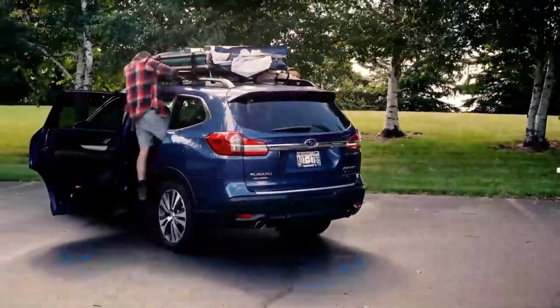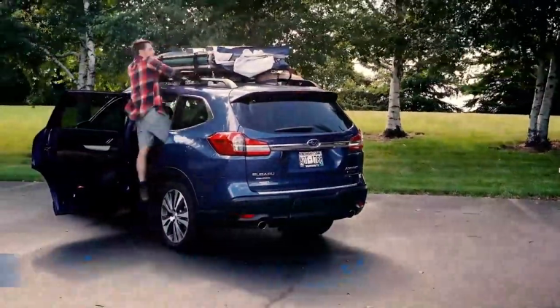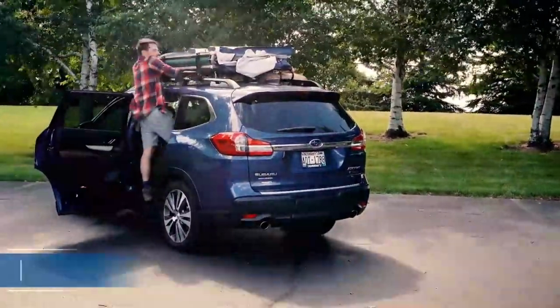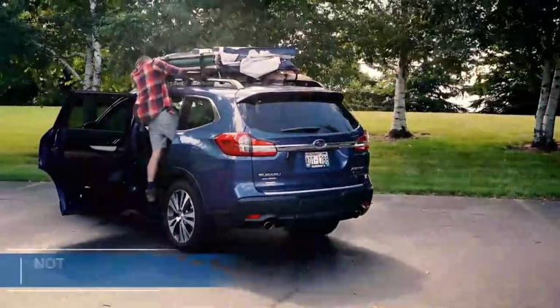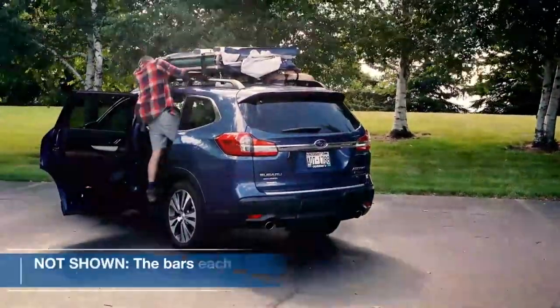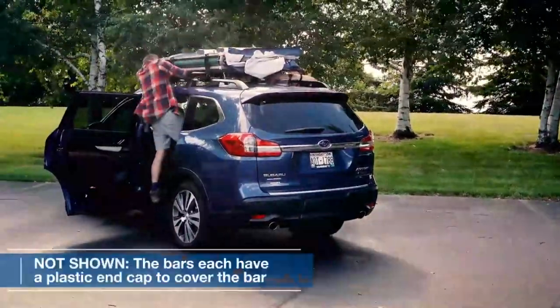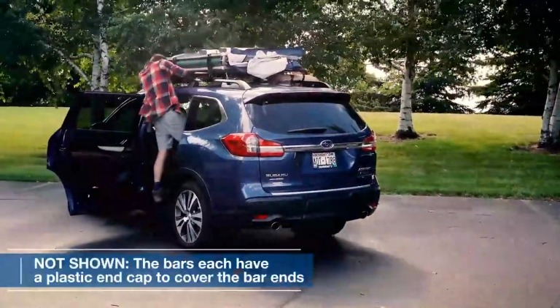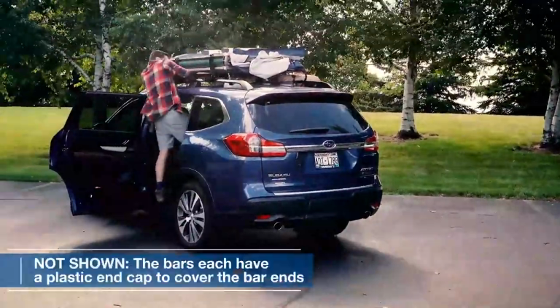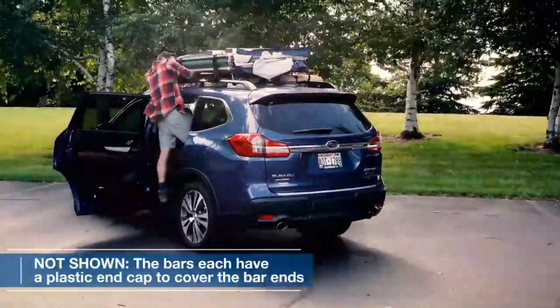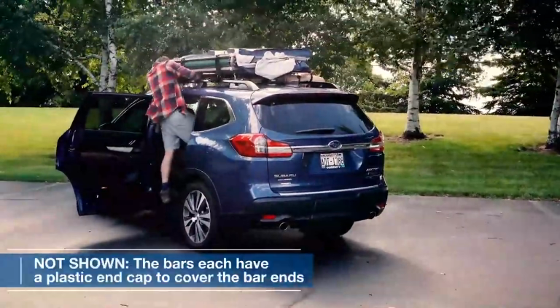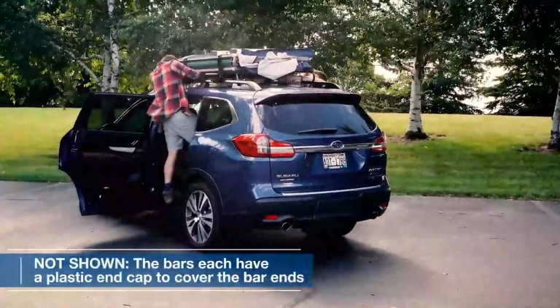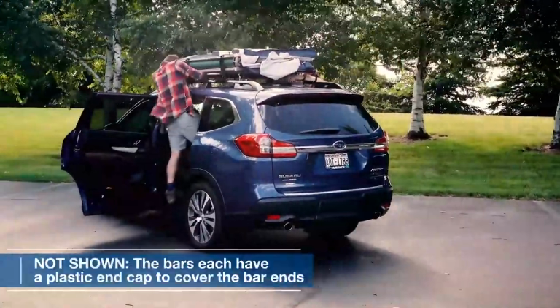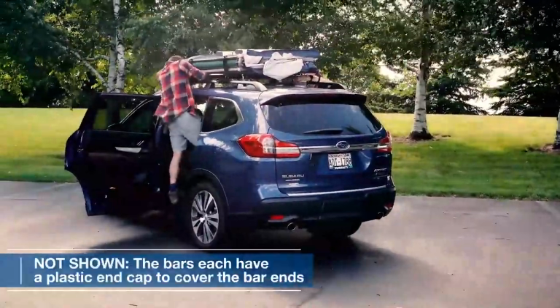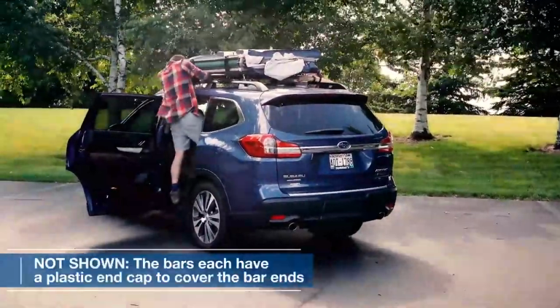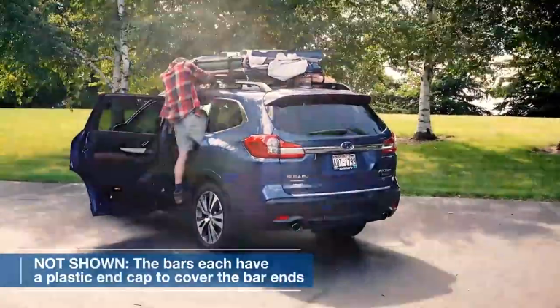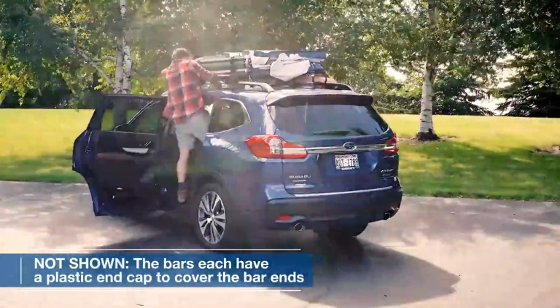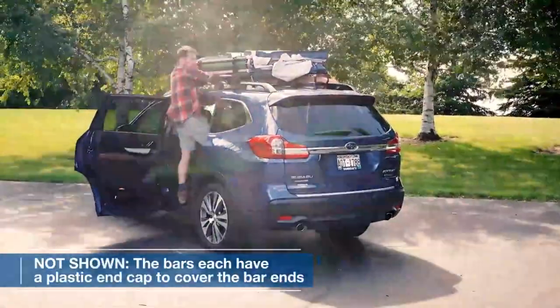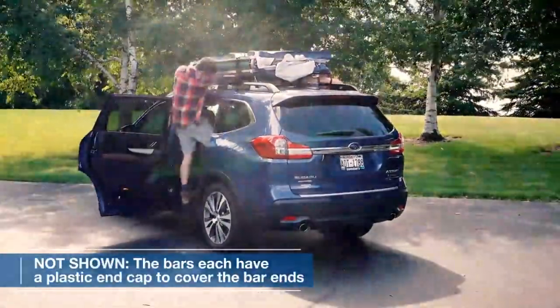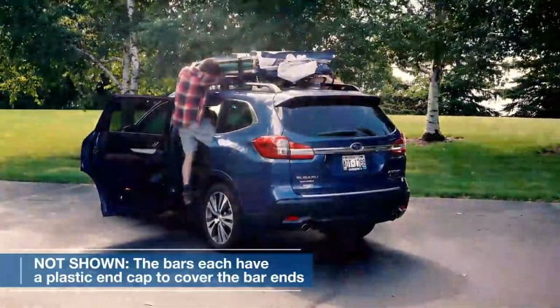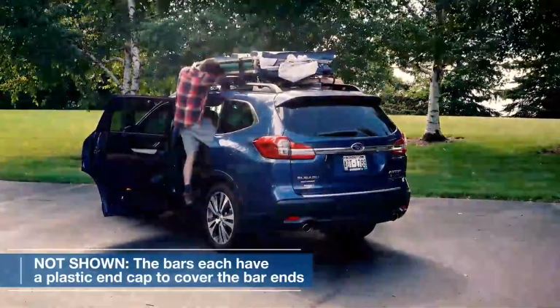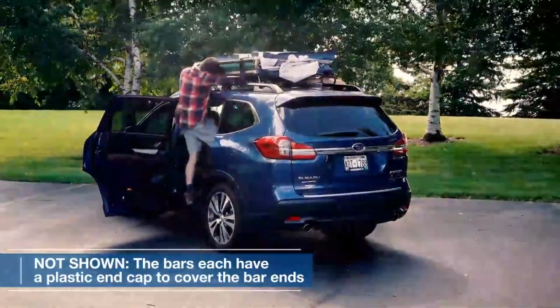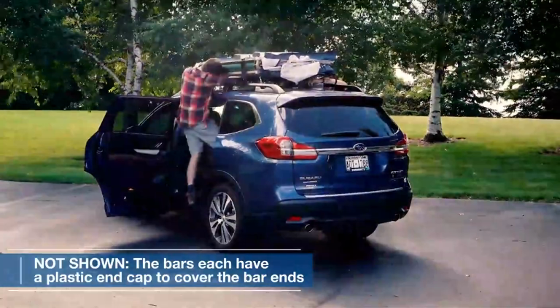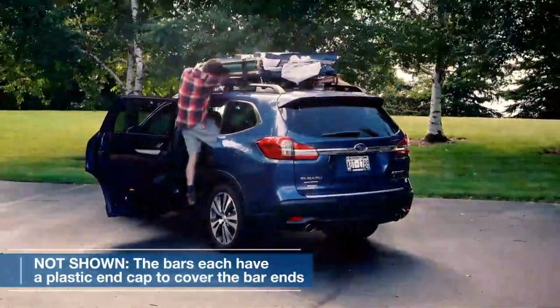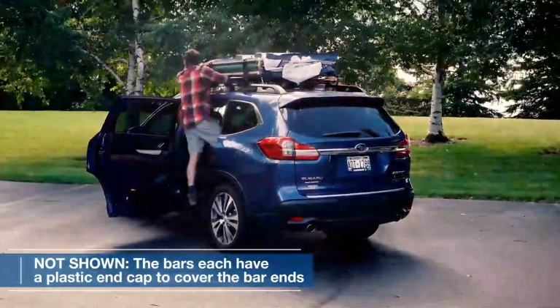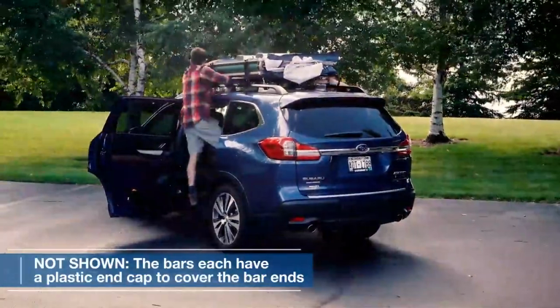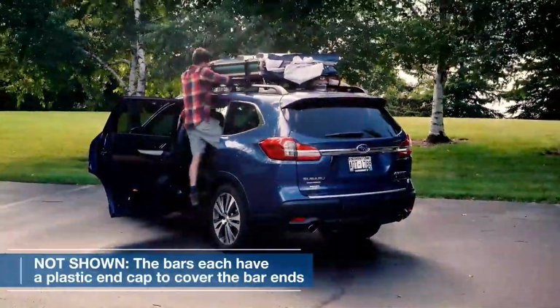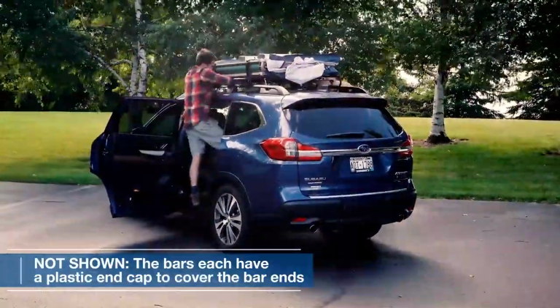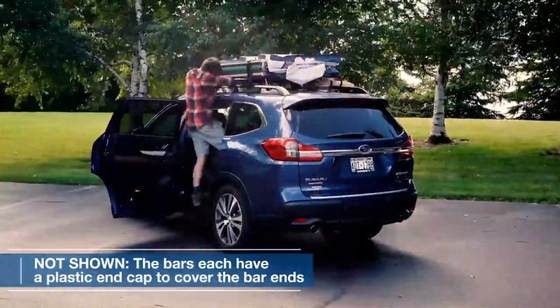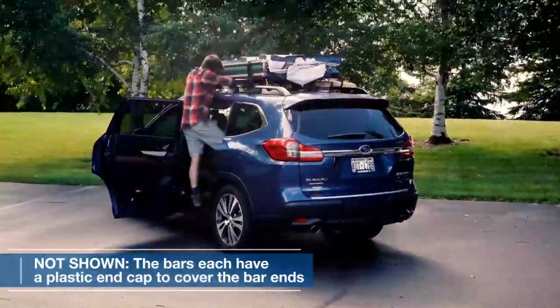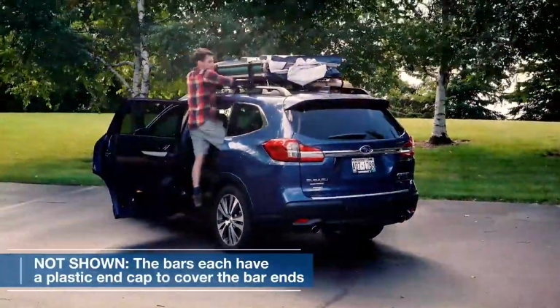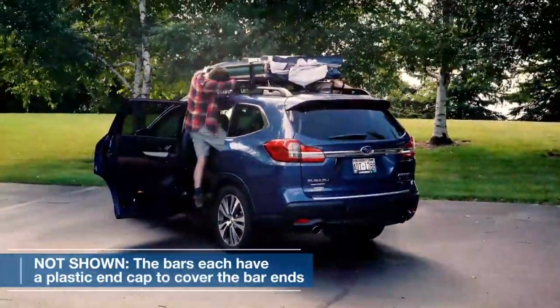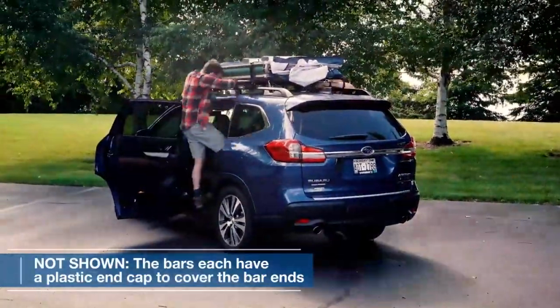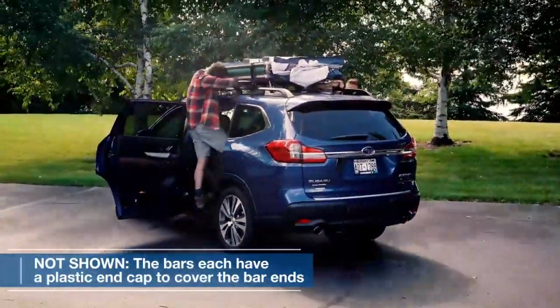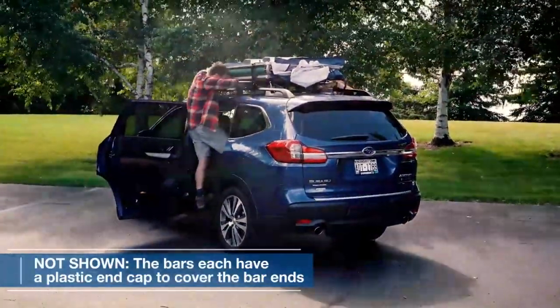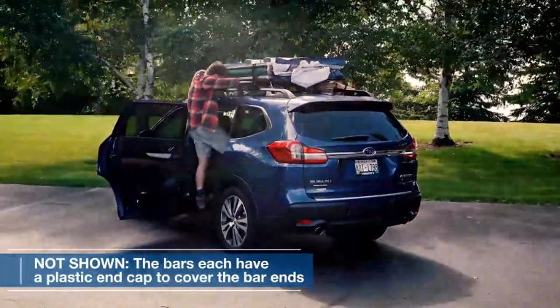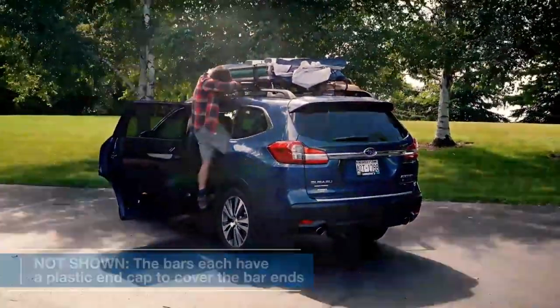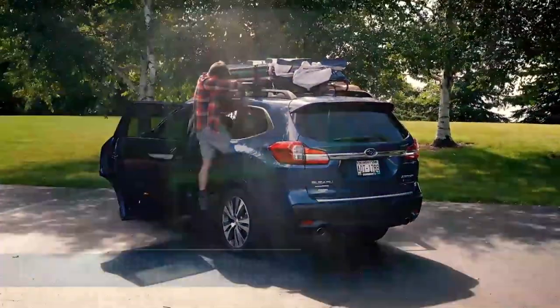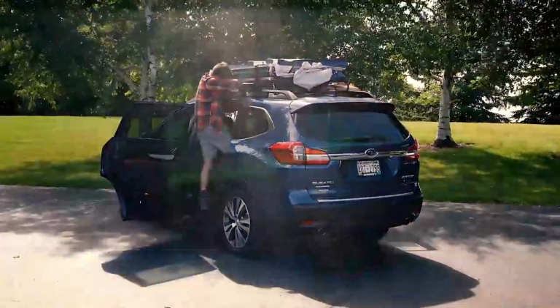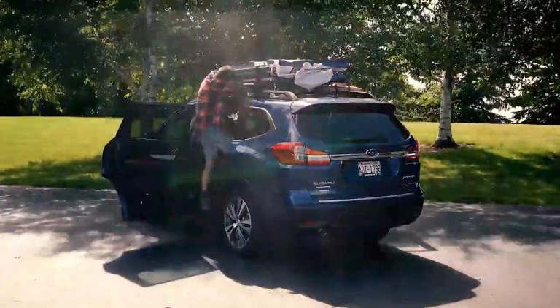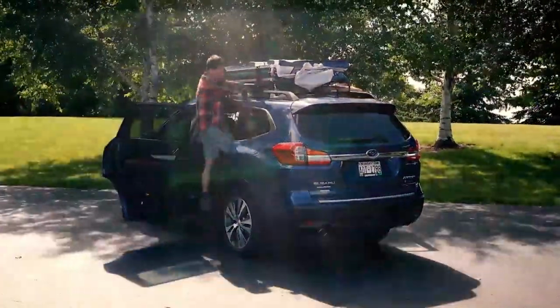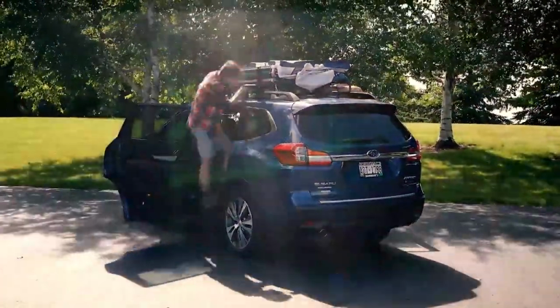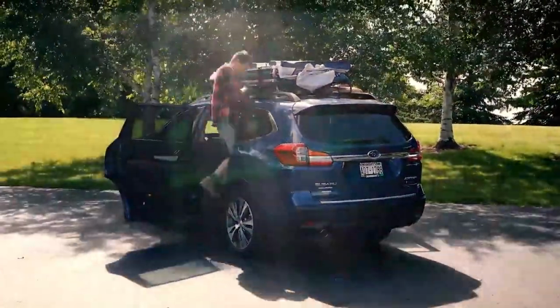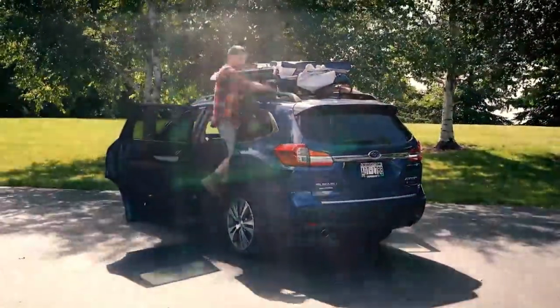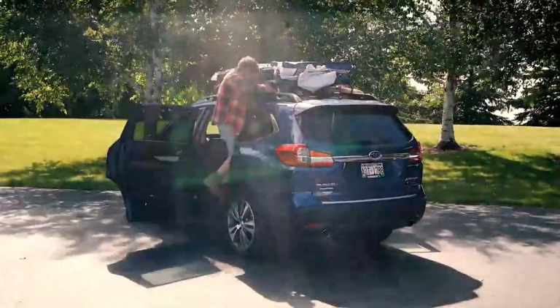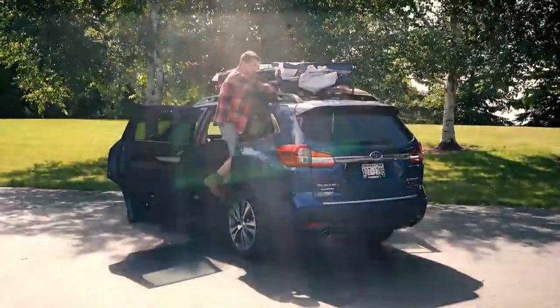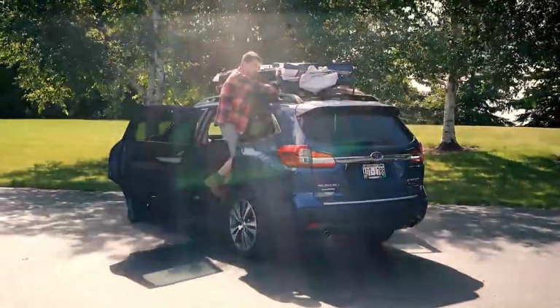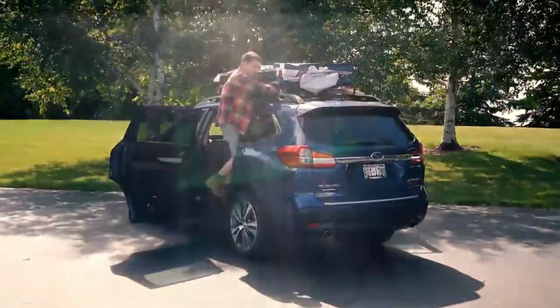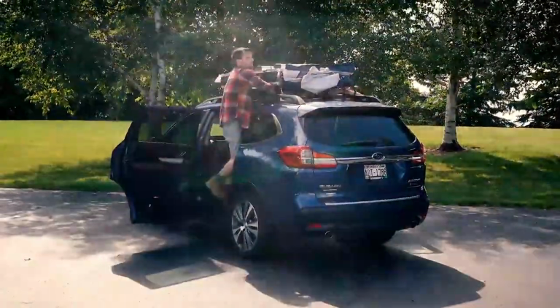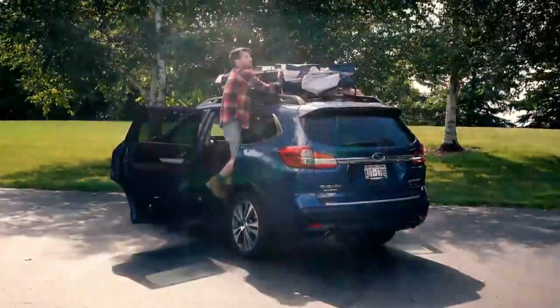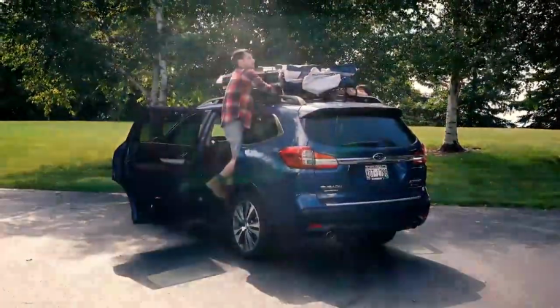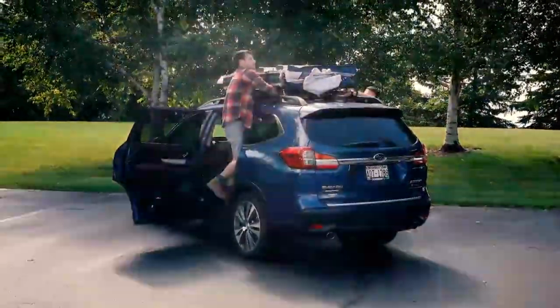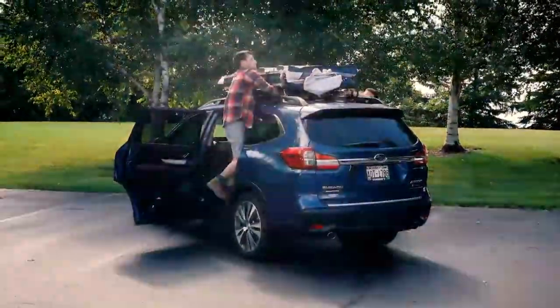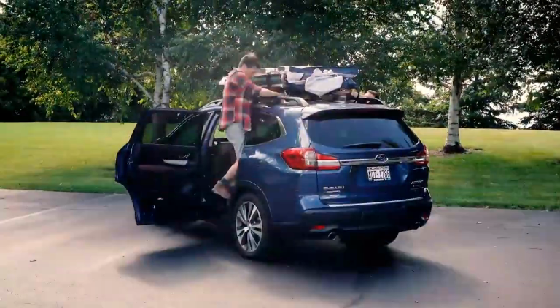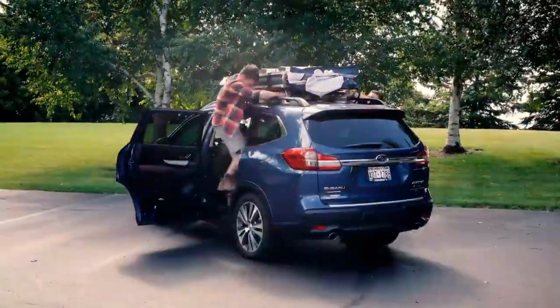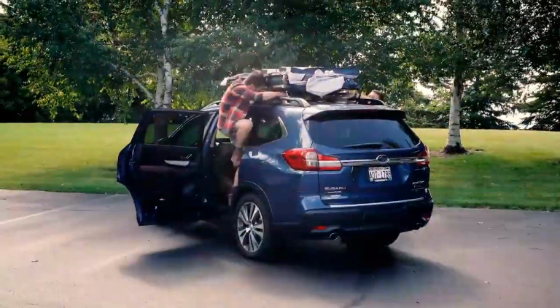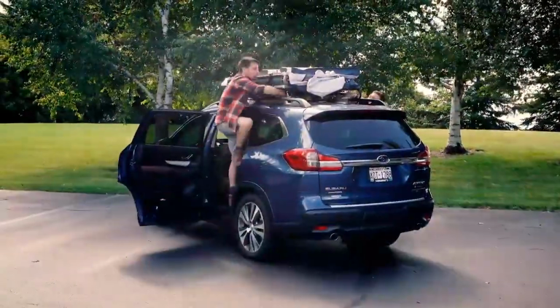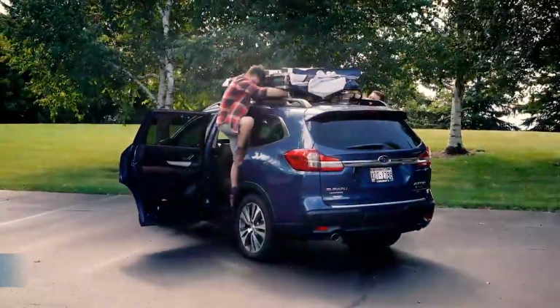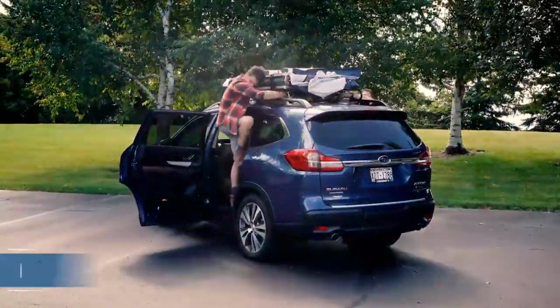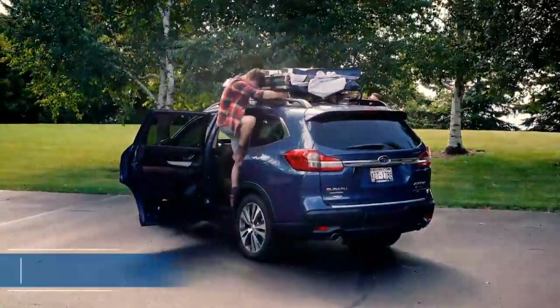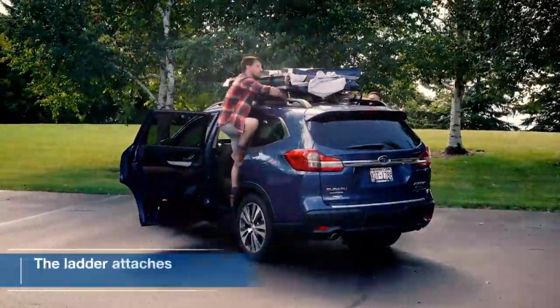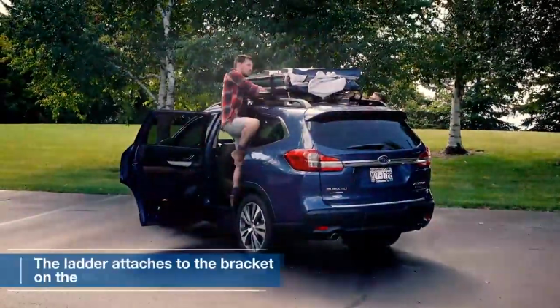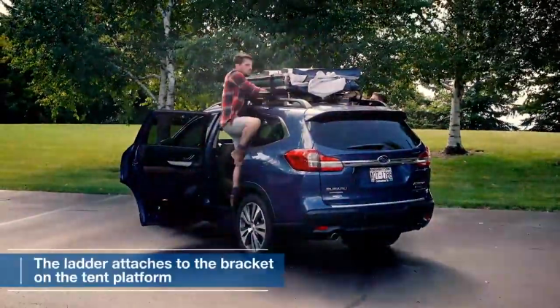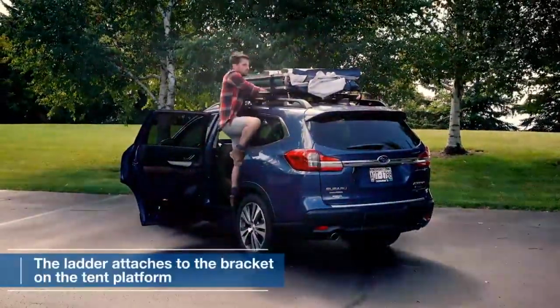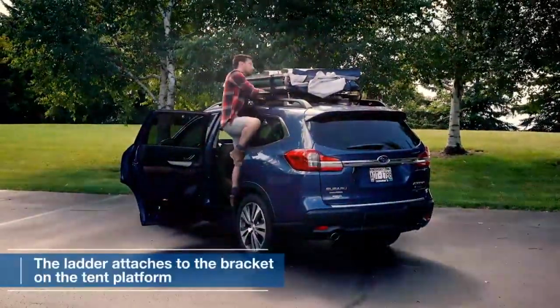Please note that each bar comes equipped with a plastic end cap to cover the bar ends, providing added protection and a finished look.